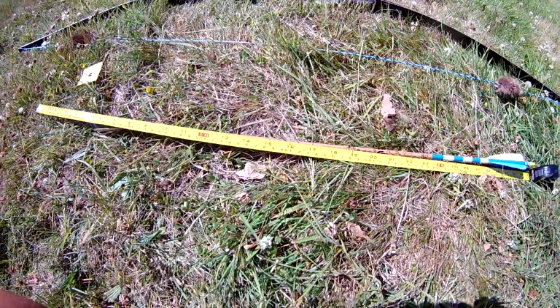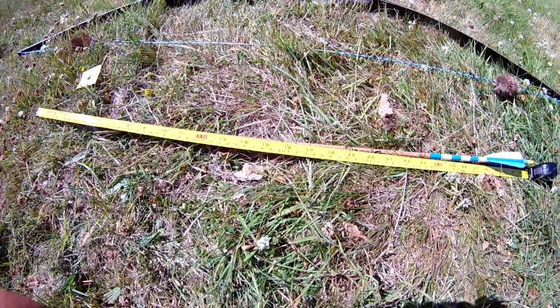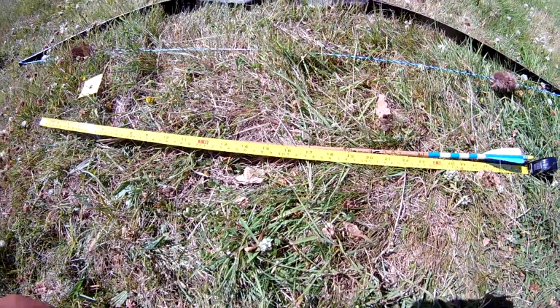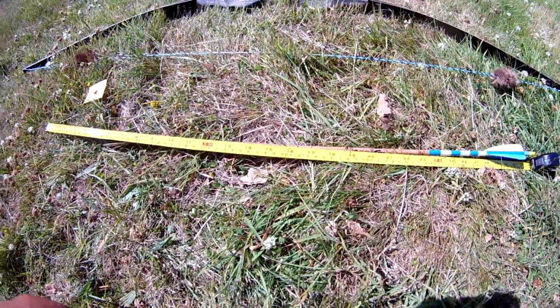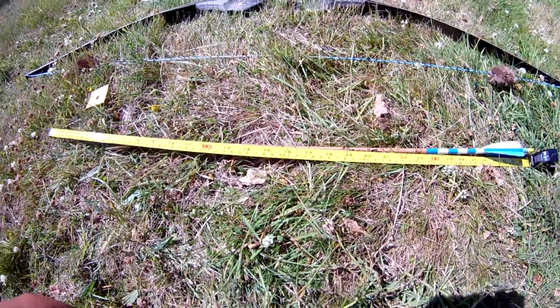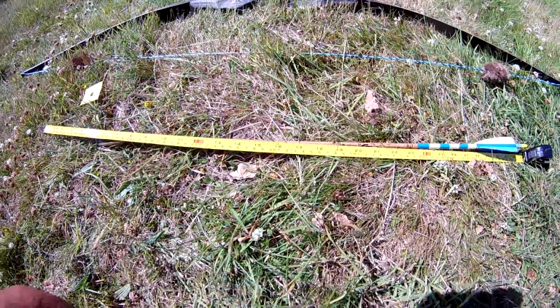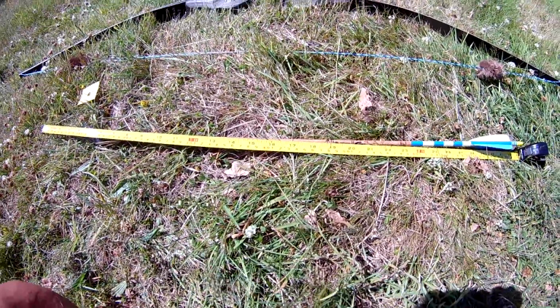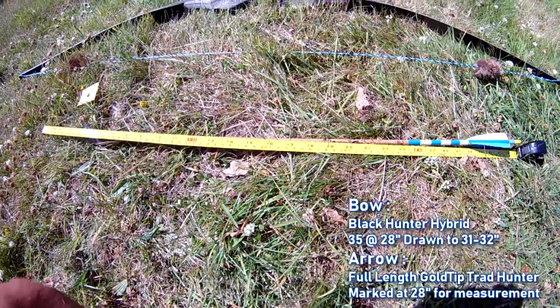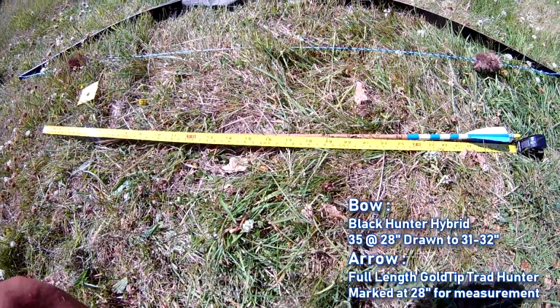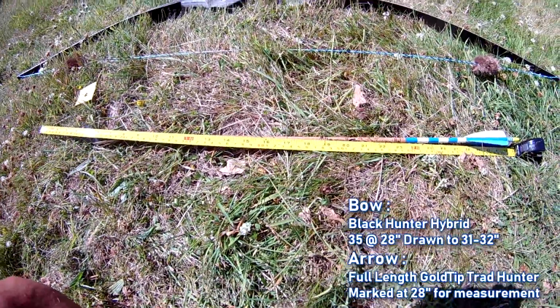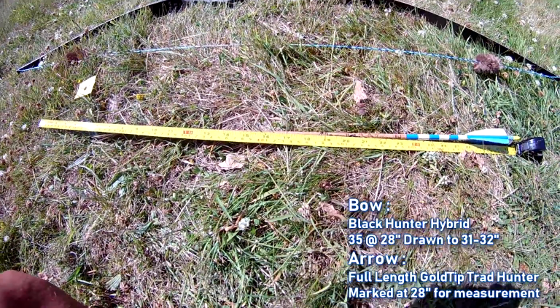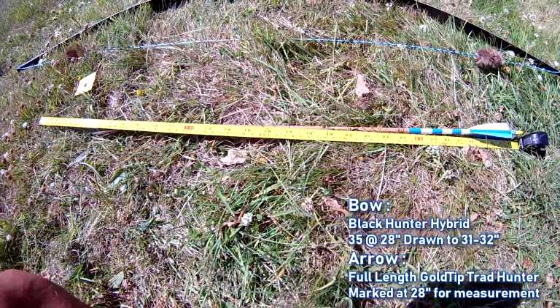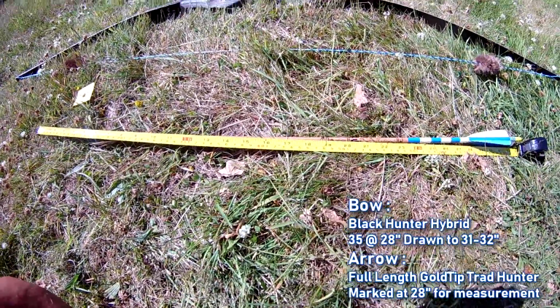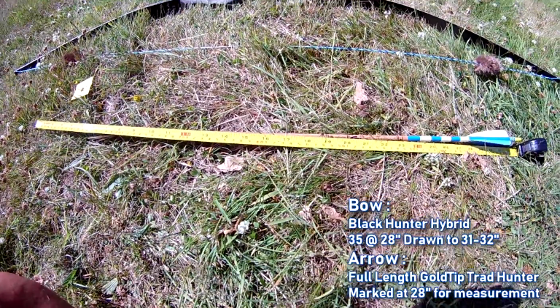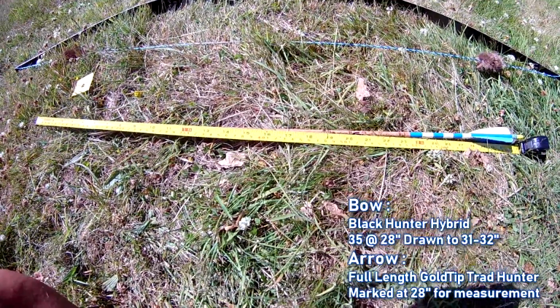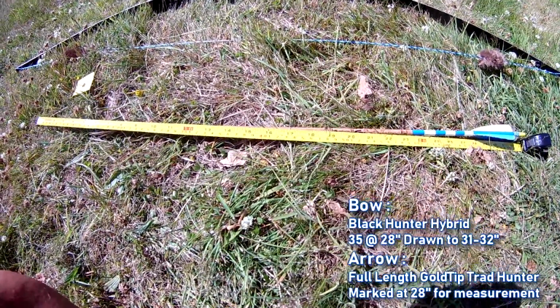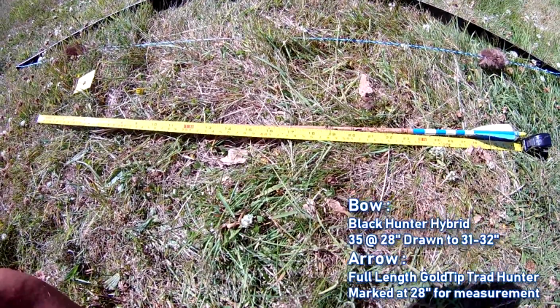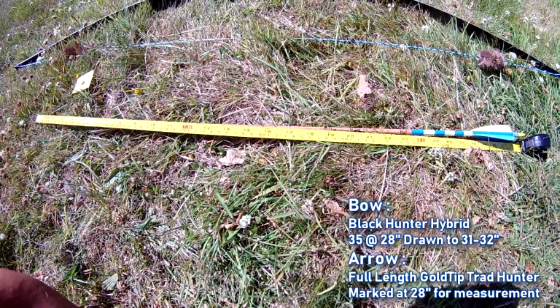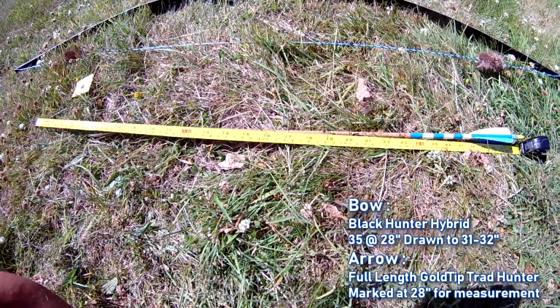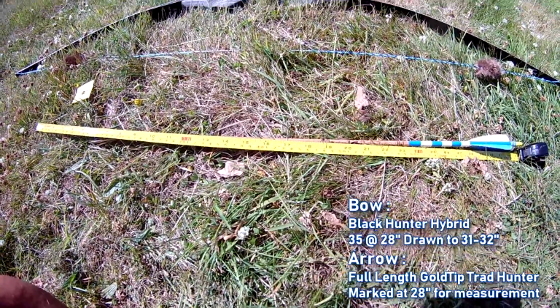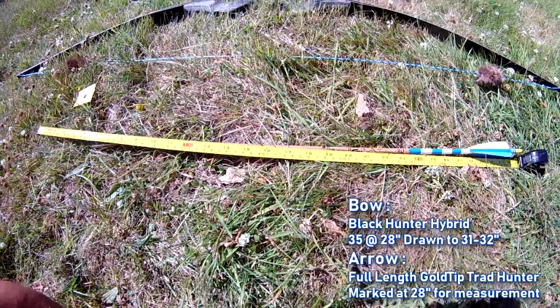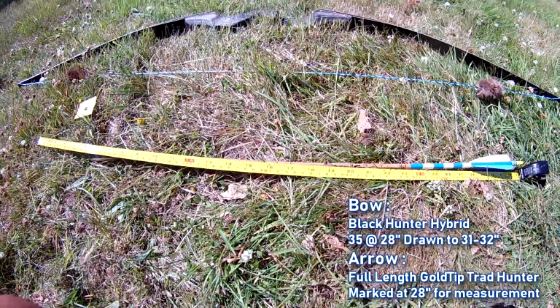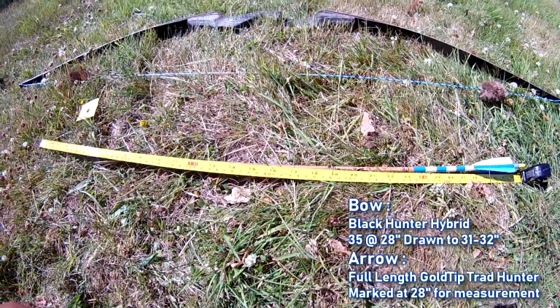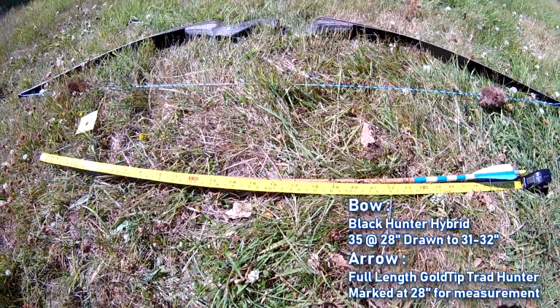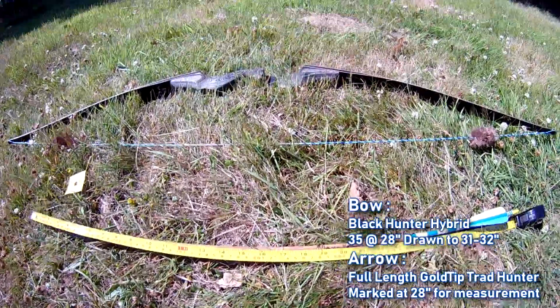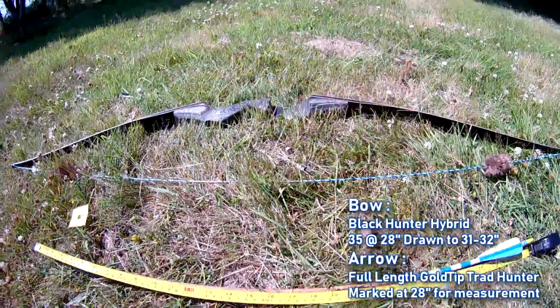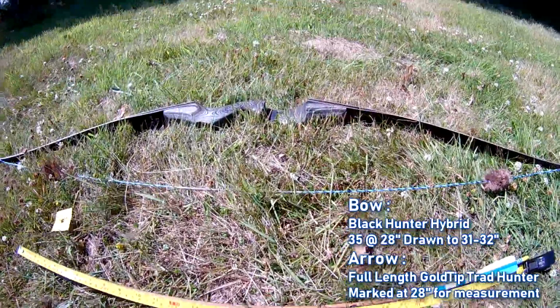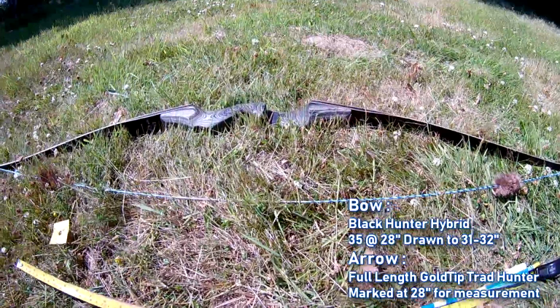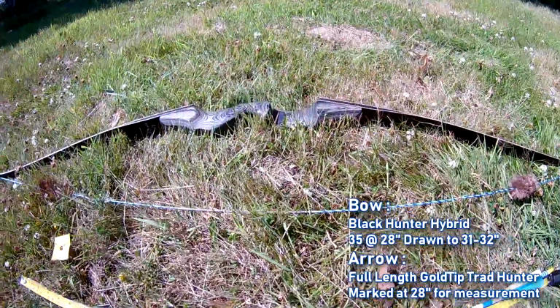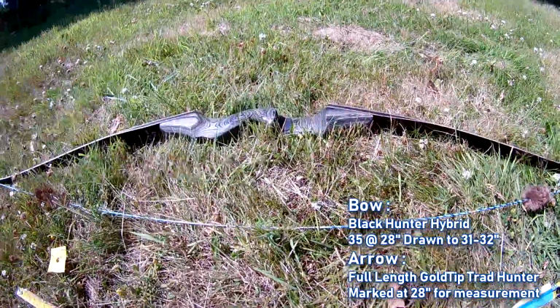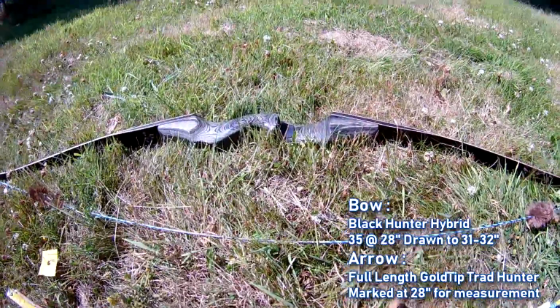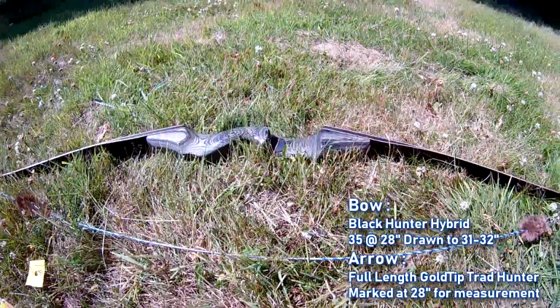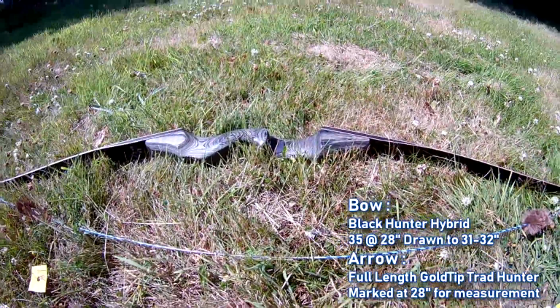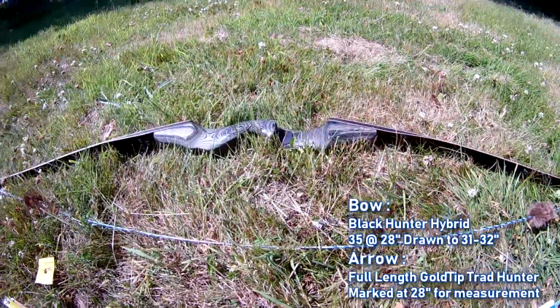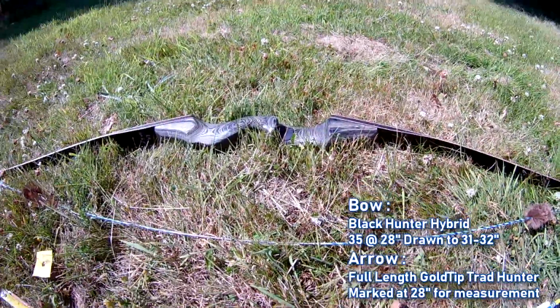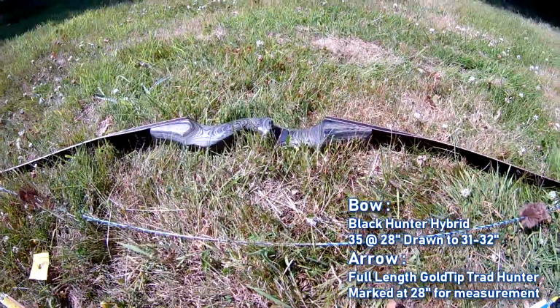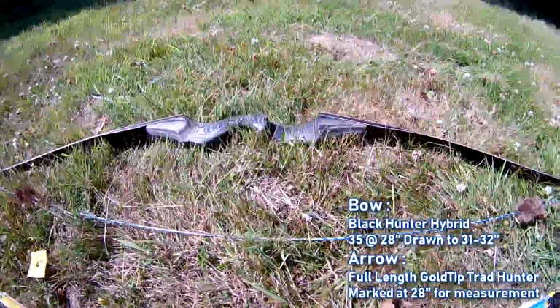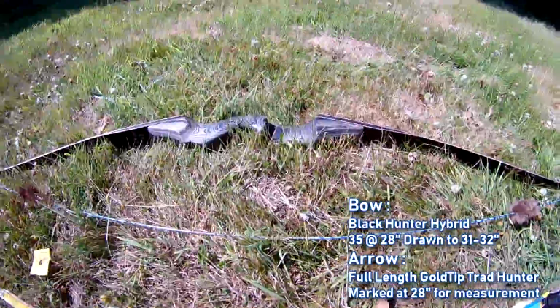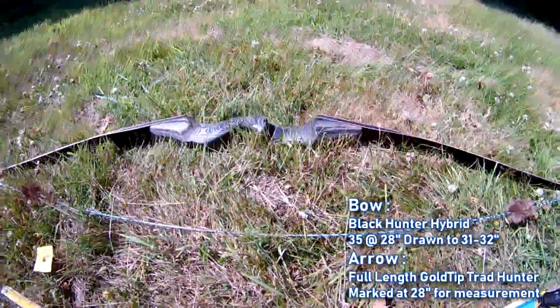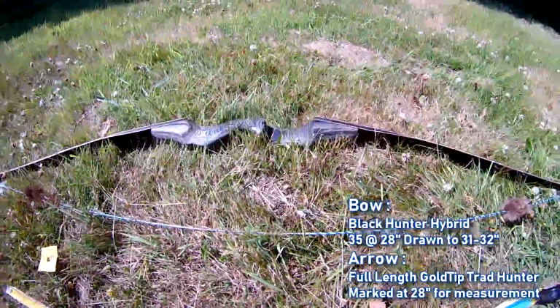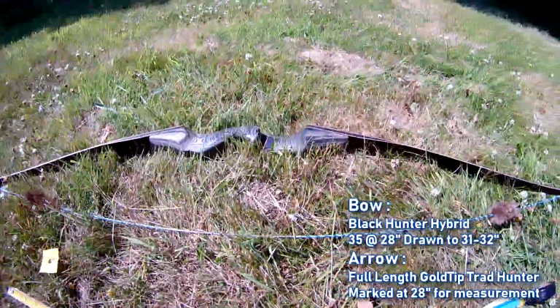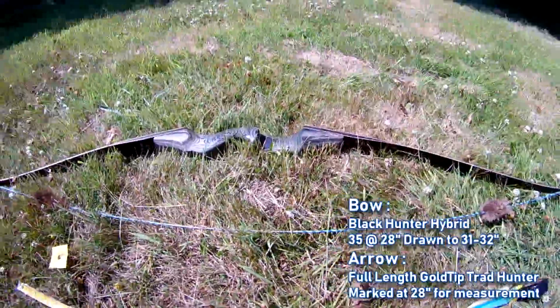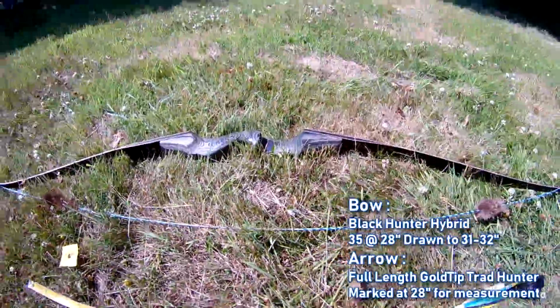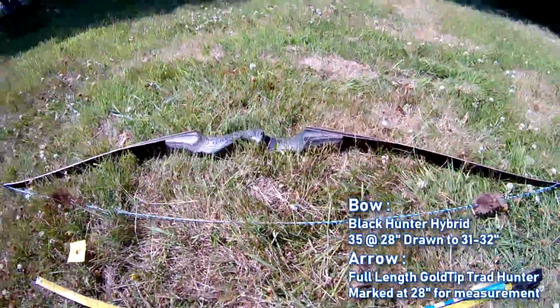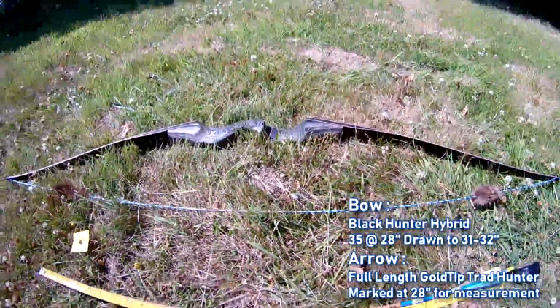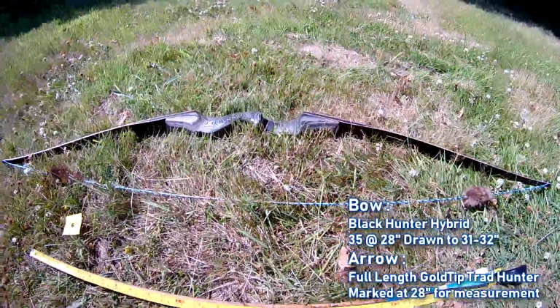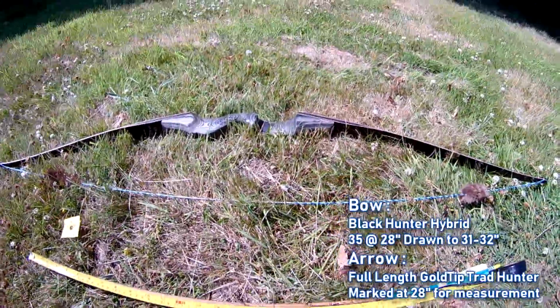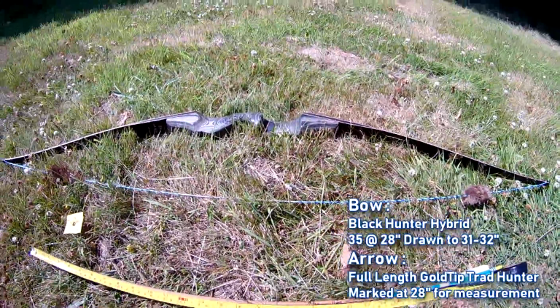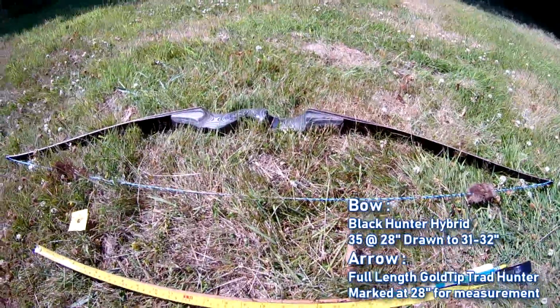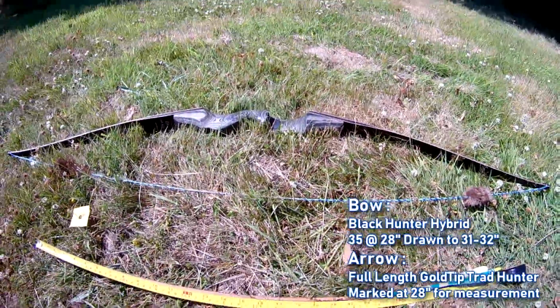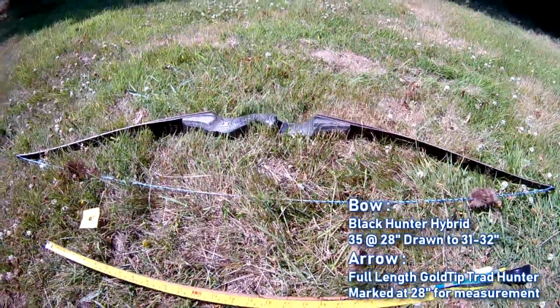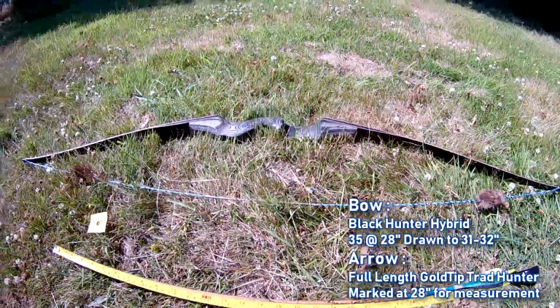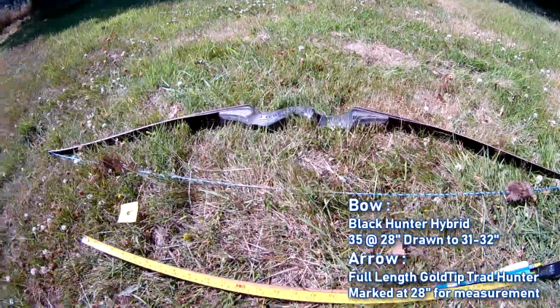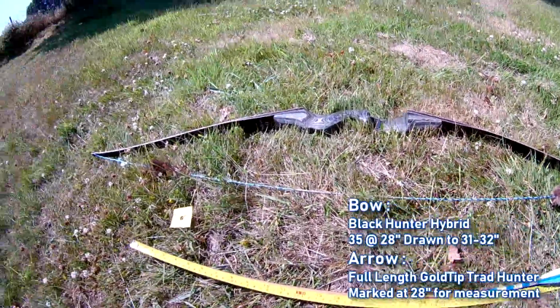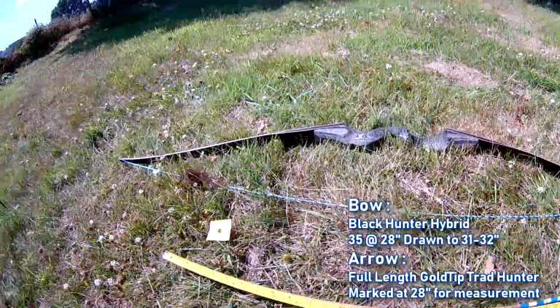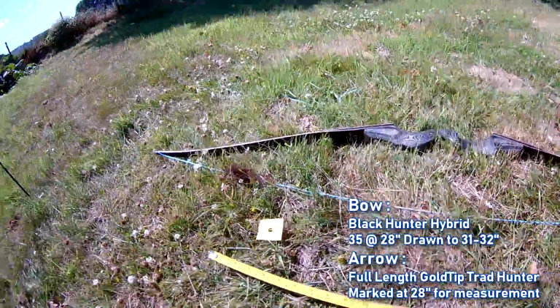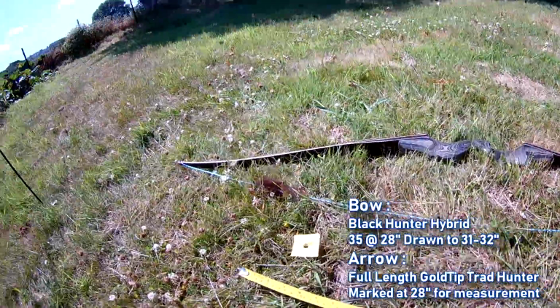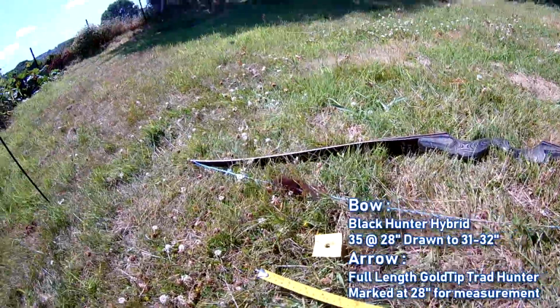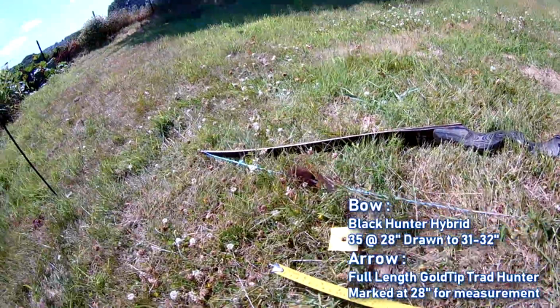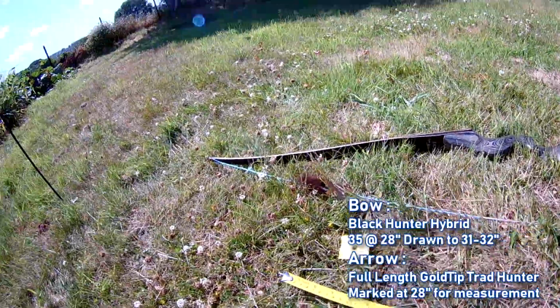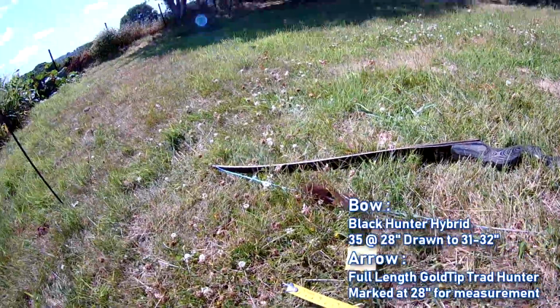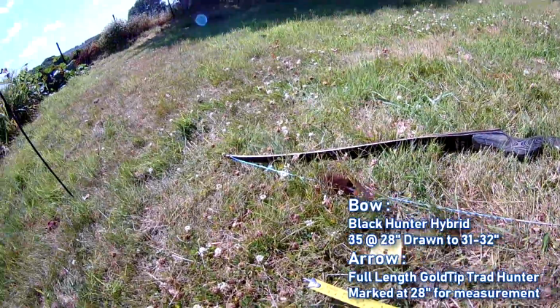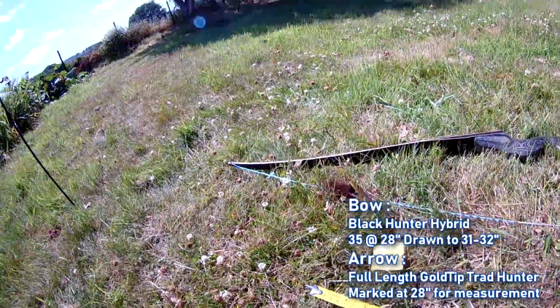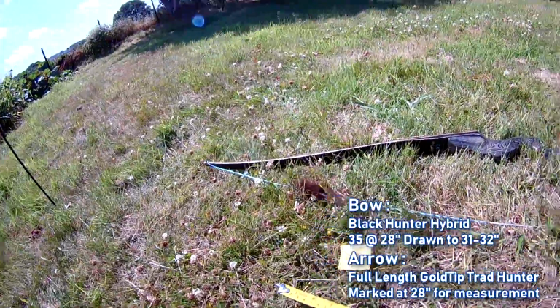Anyway, Mathurin was asking: does the Black Hunter stack over 28 inches?